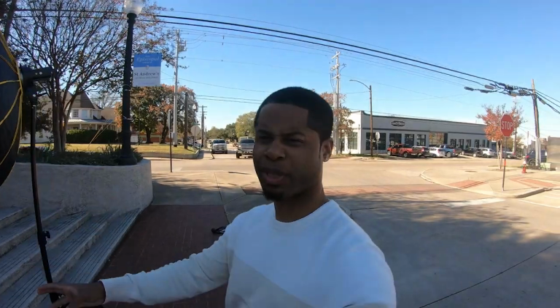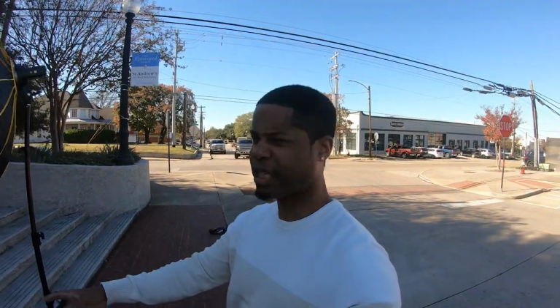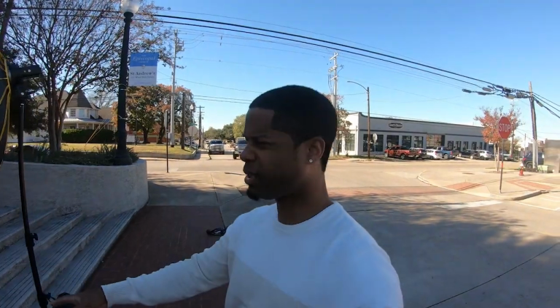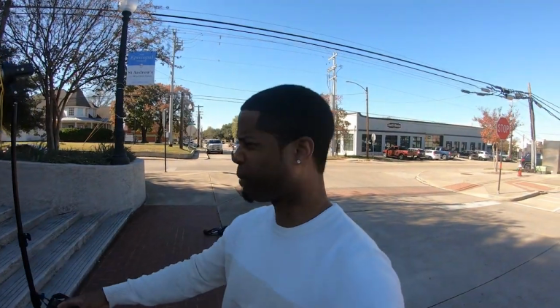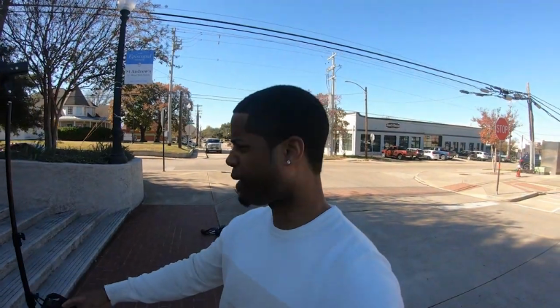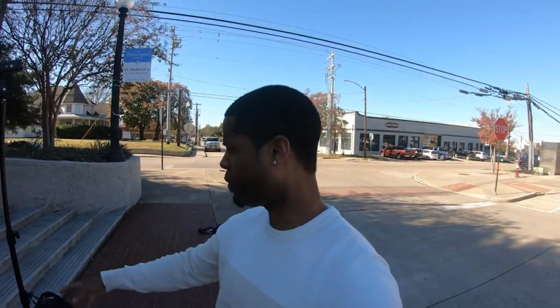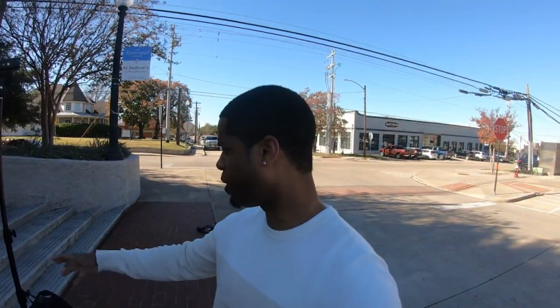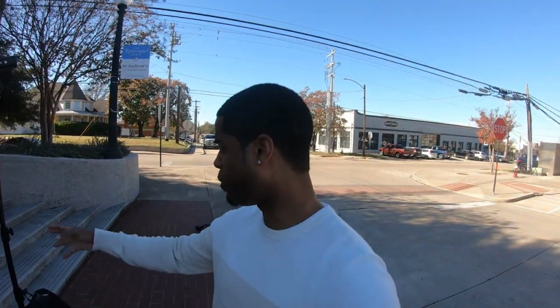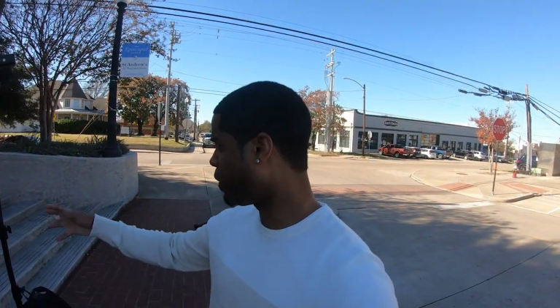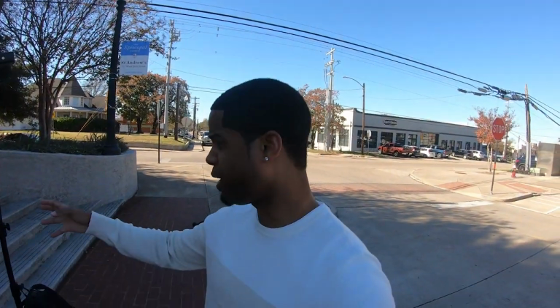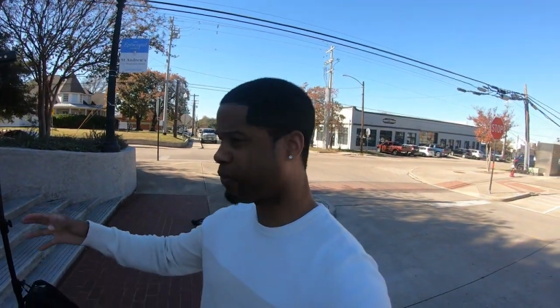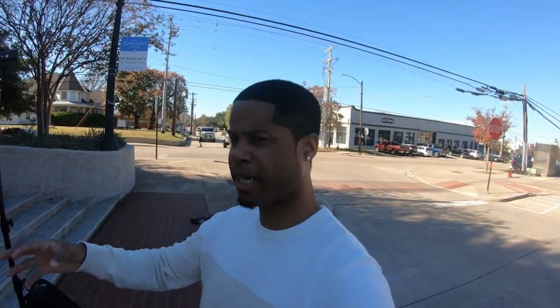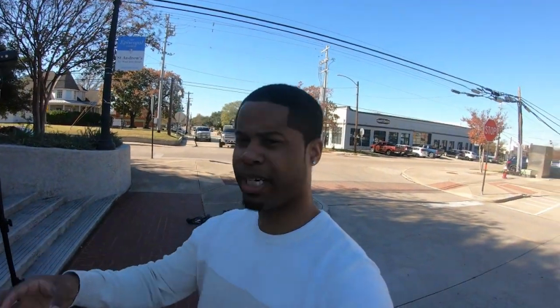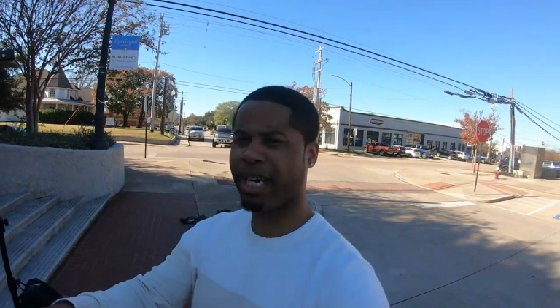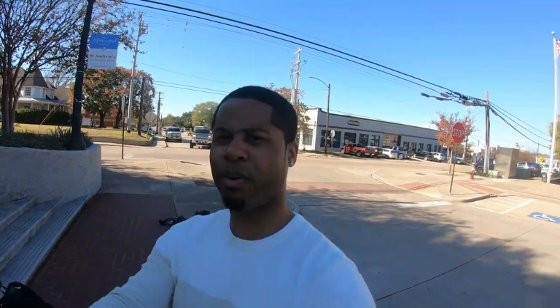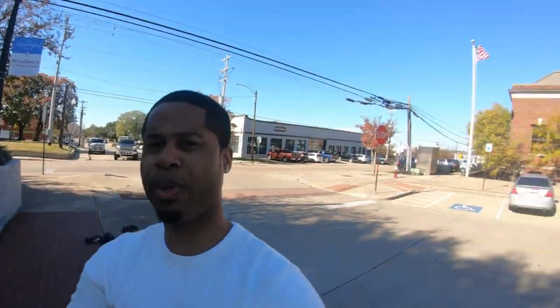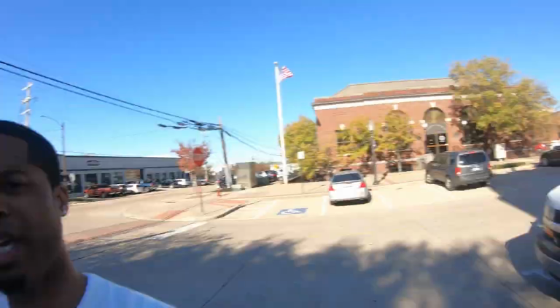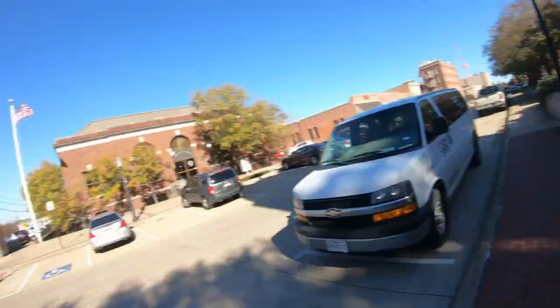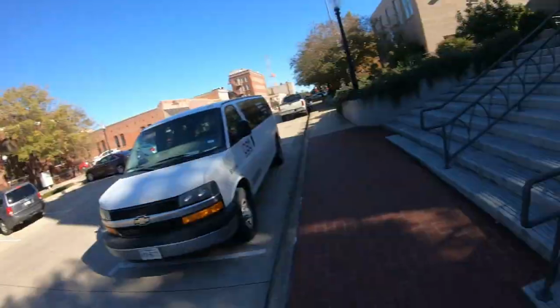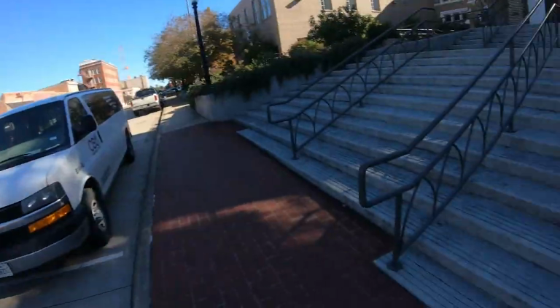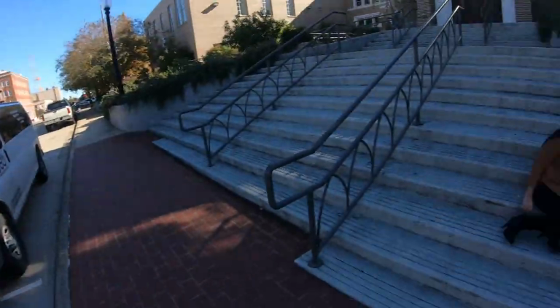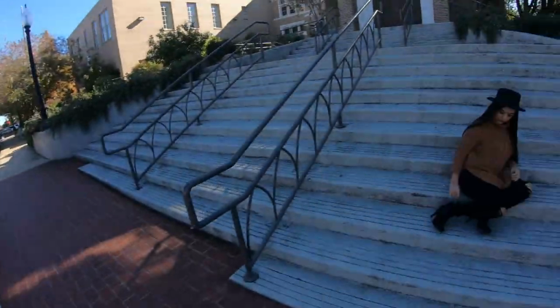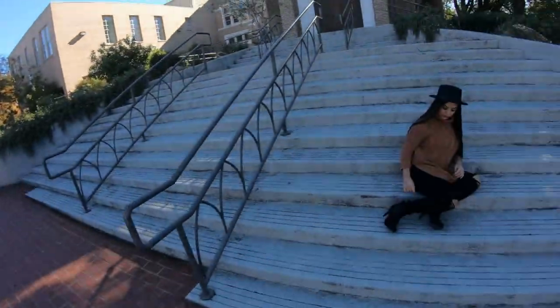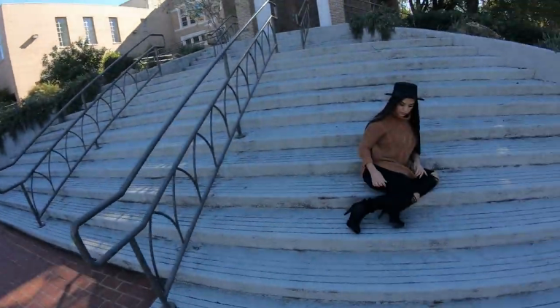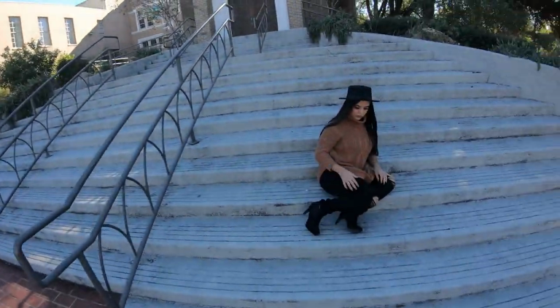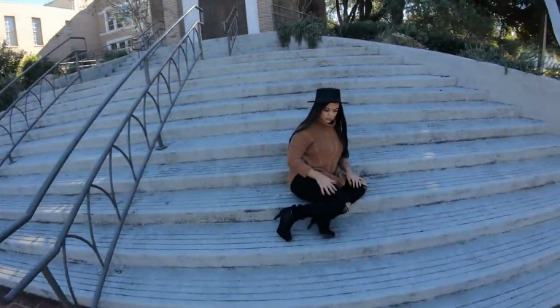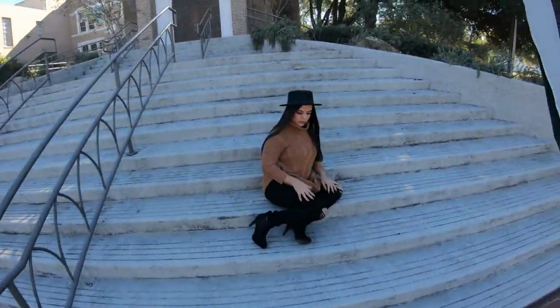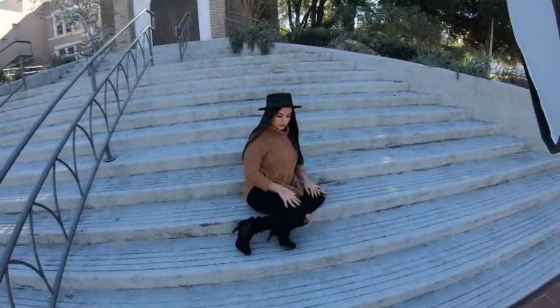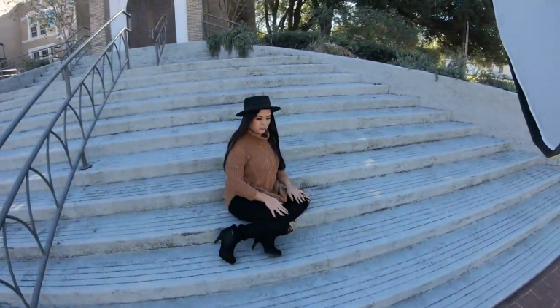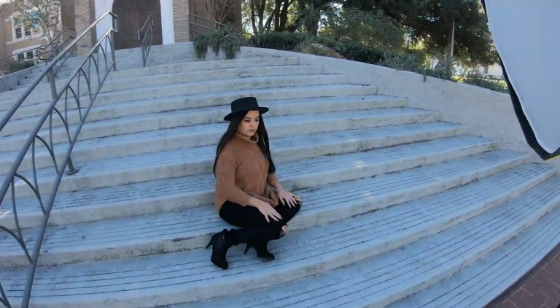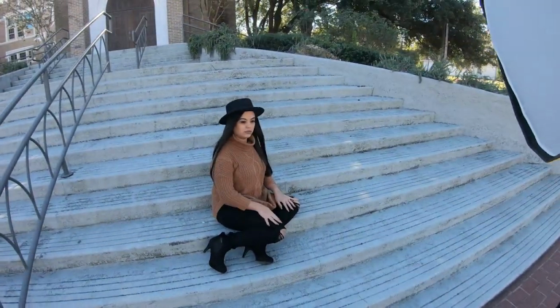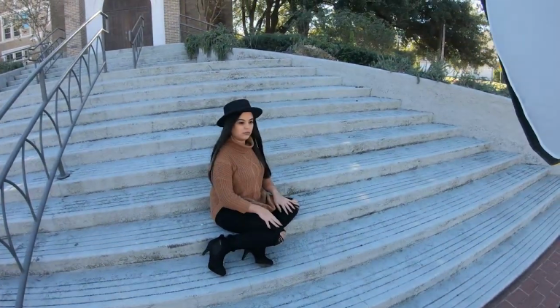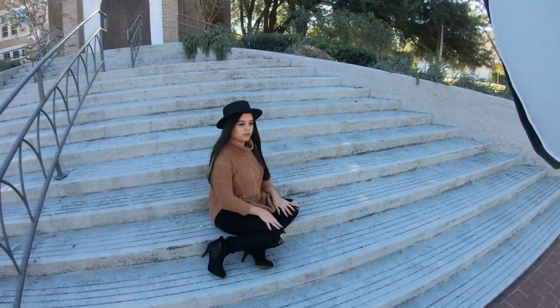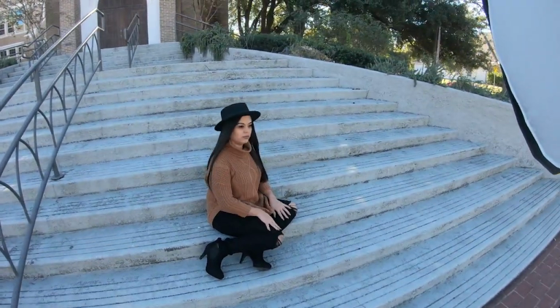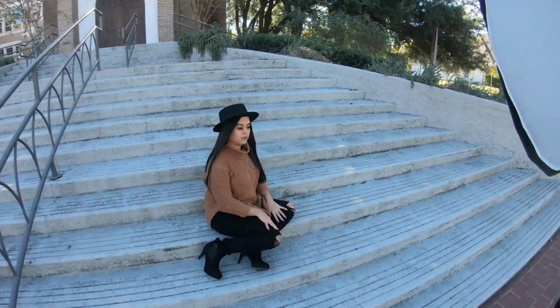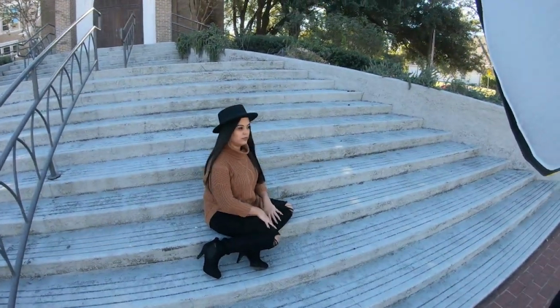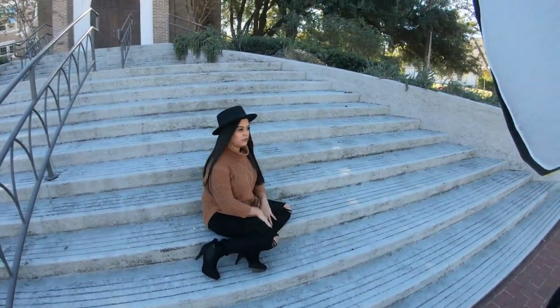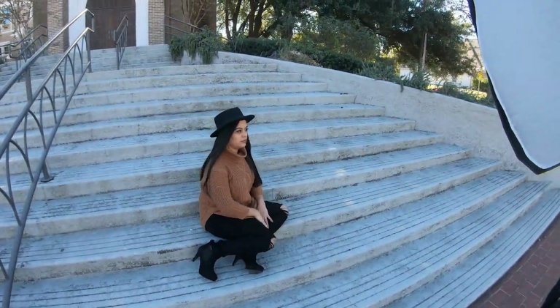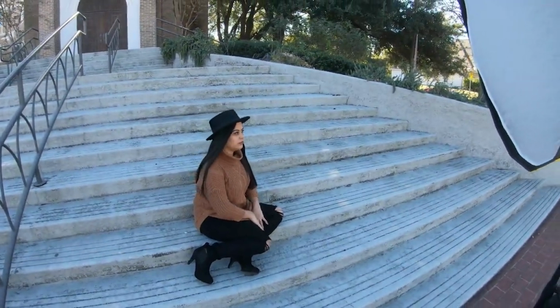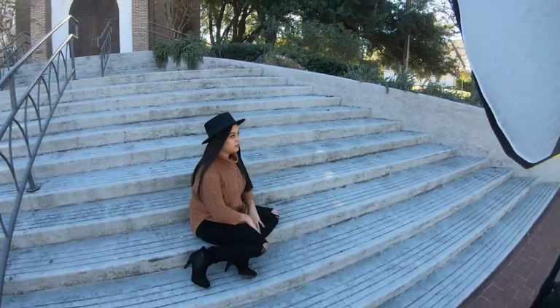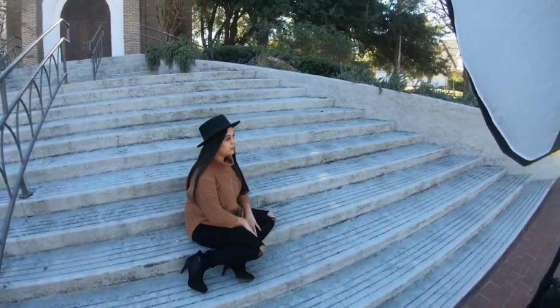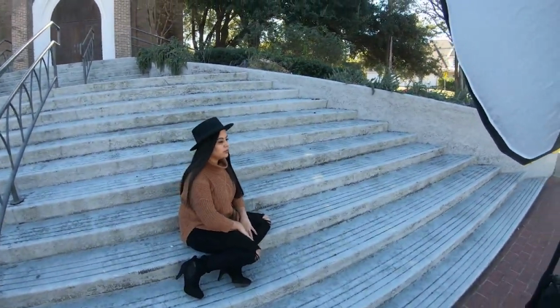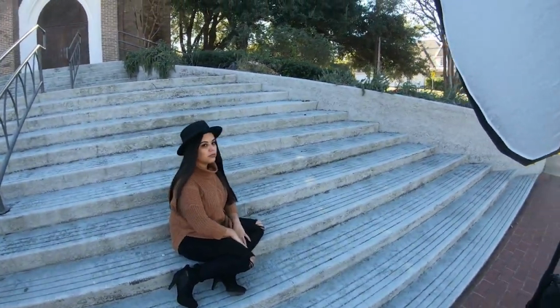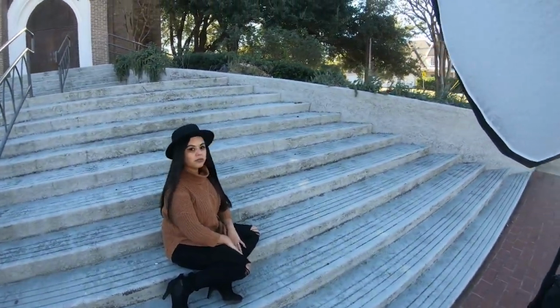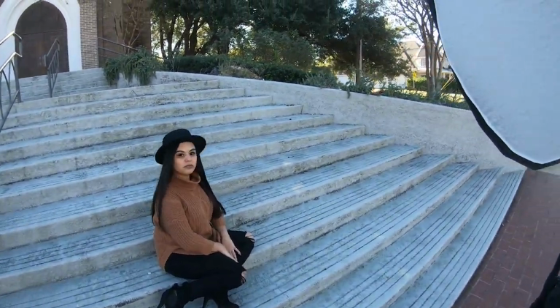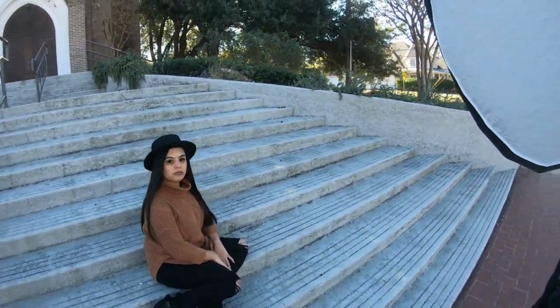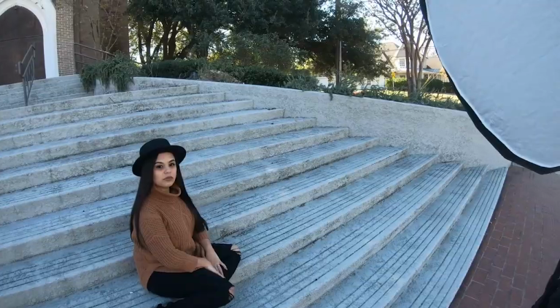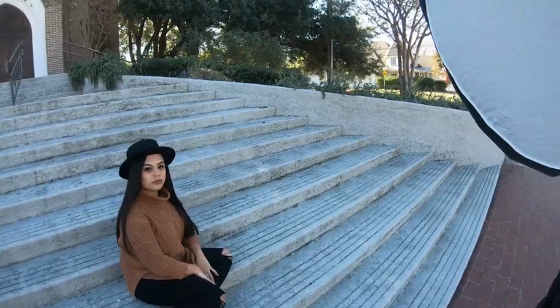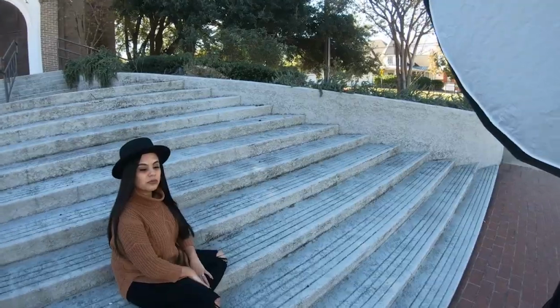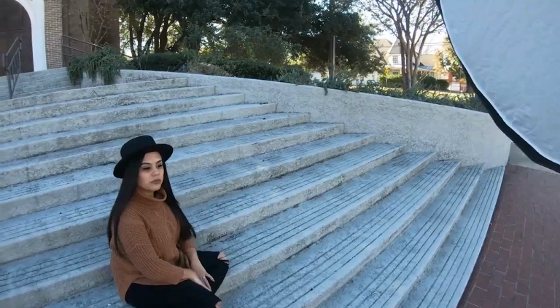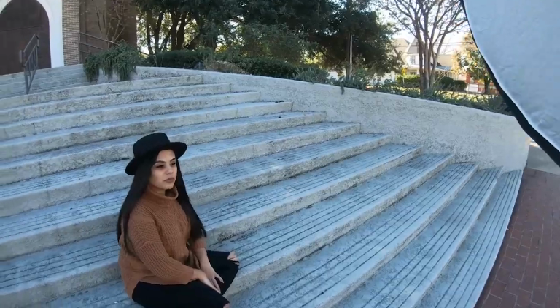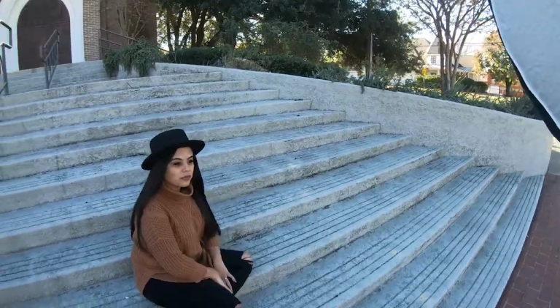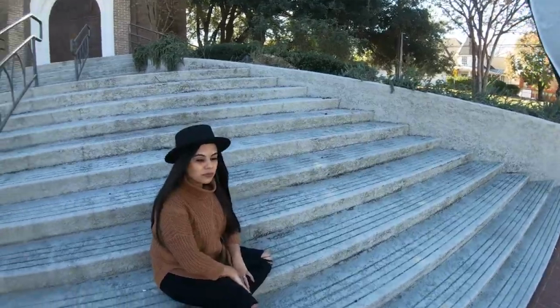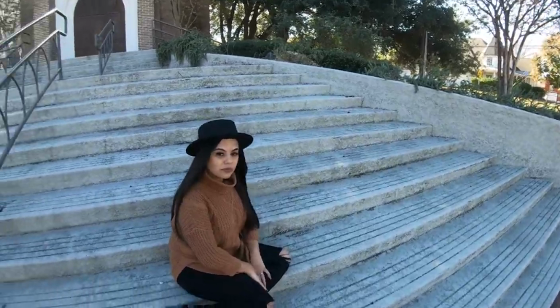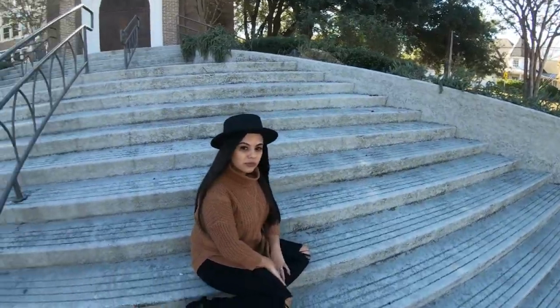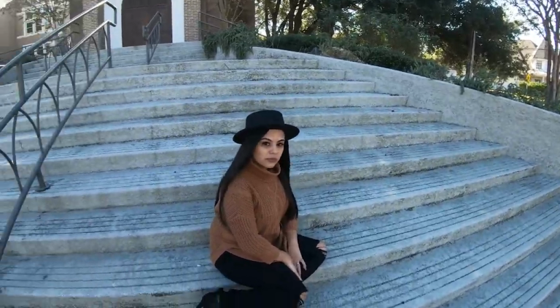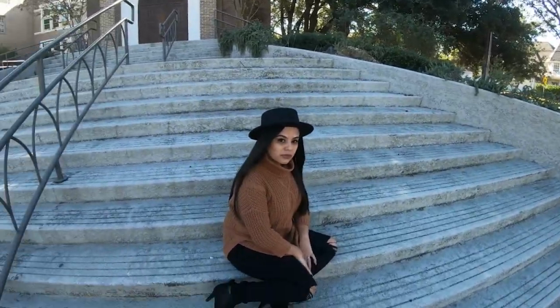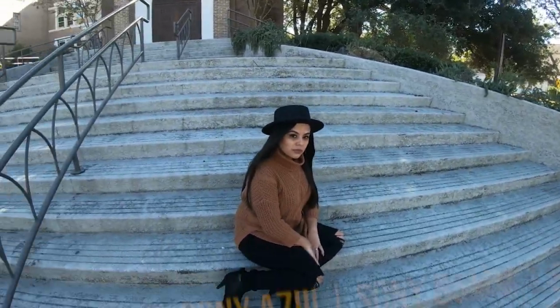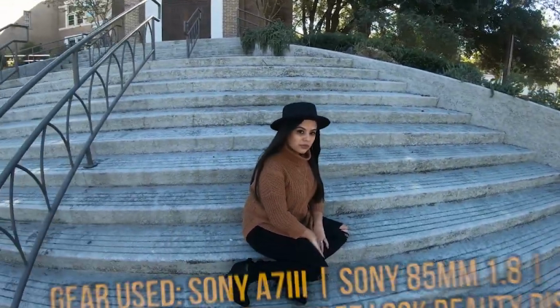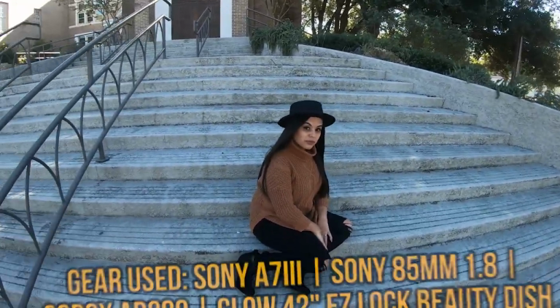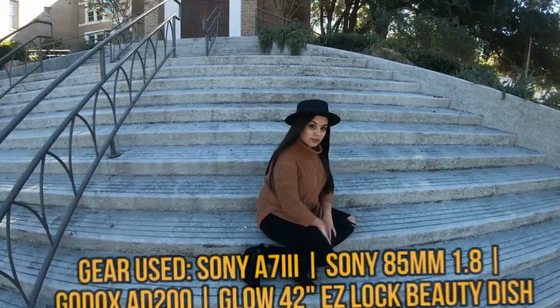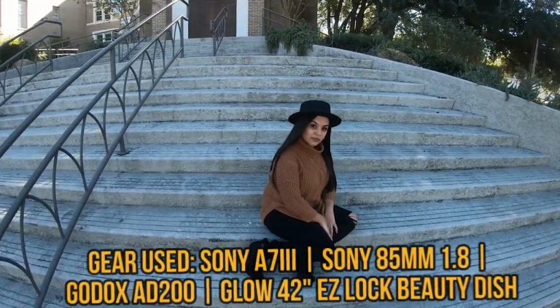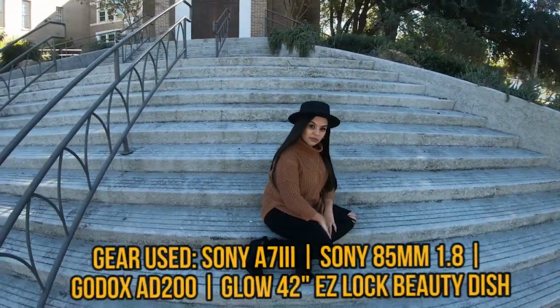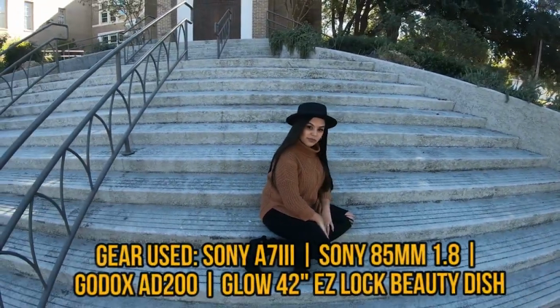Hey, what's going on y'all? Welcome to another video. I wanted to take y'all behind the scenes on a branding shoot that I did with my wife.